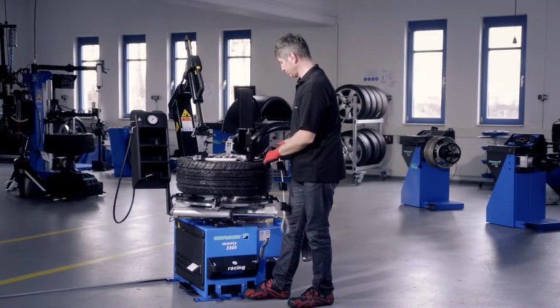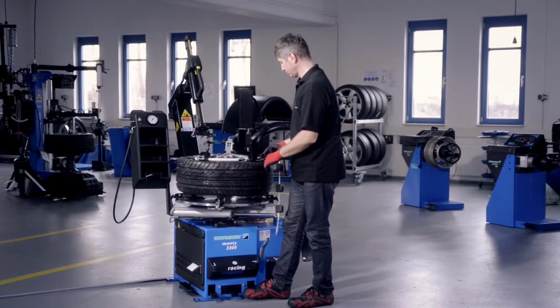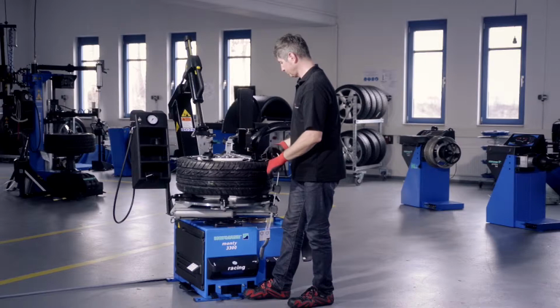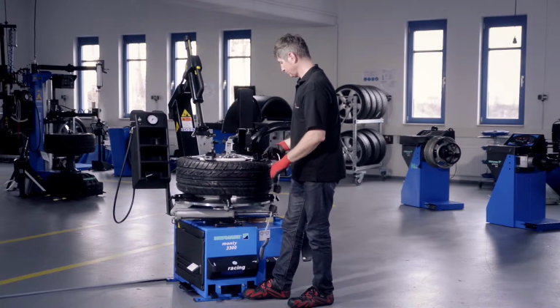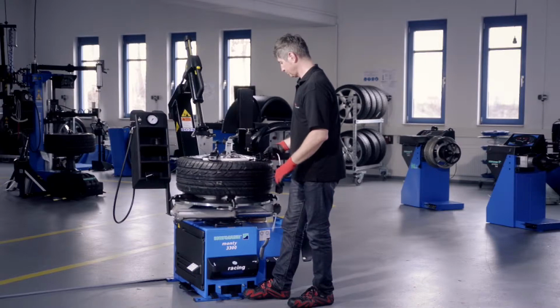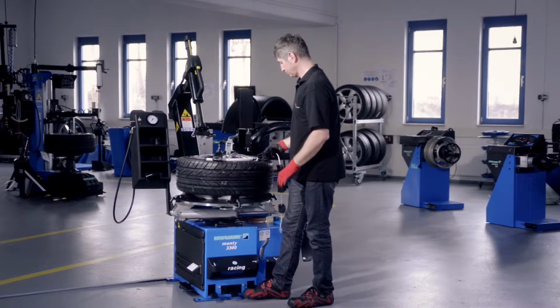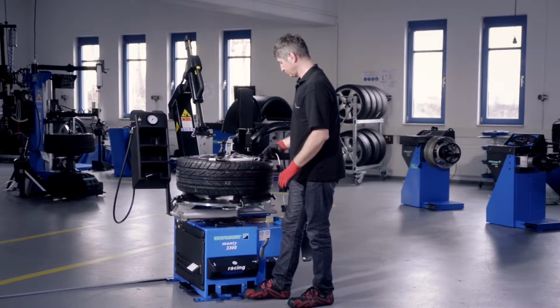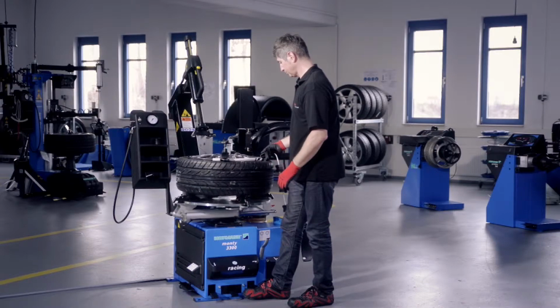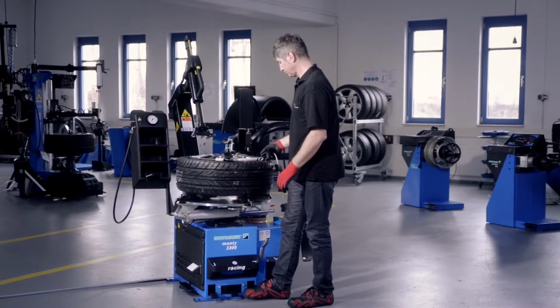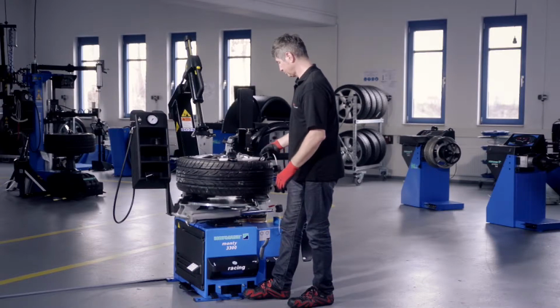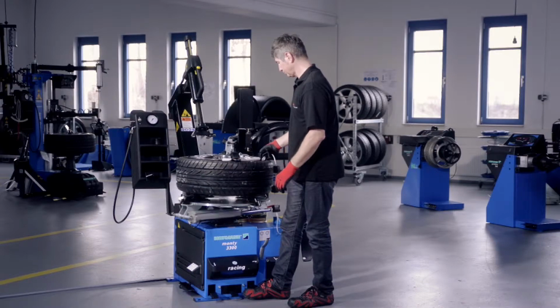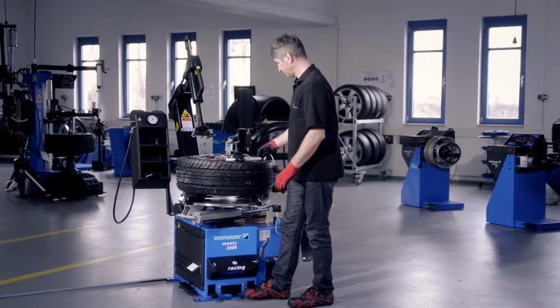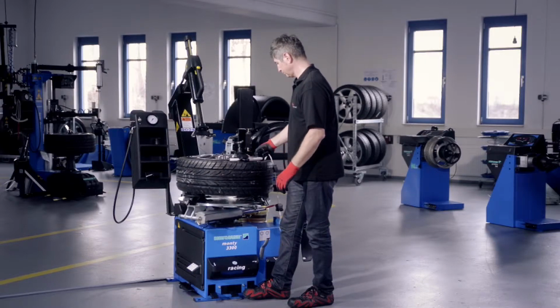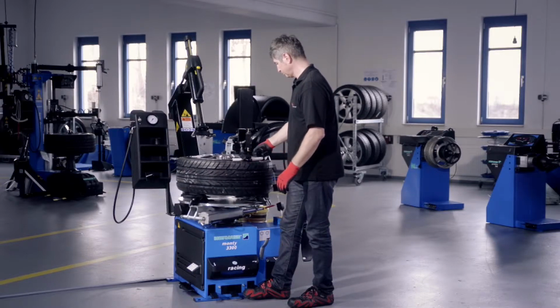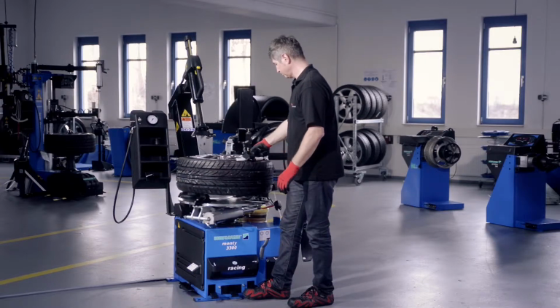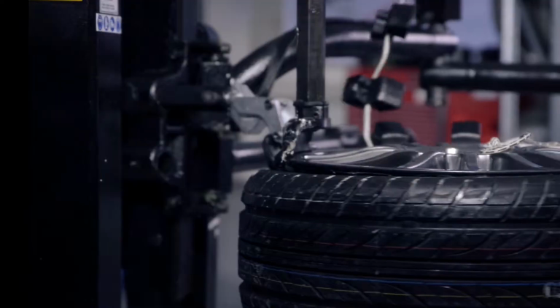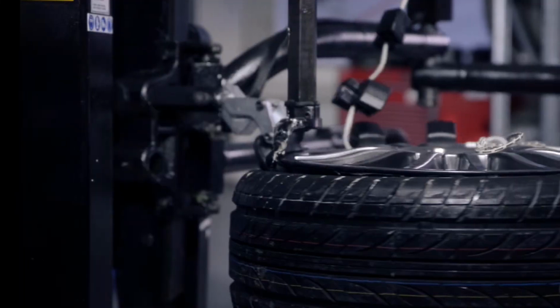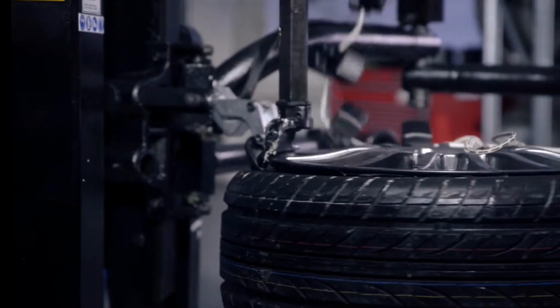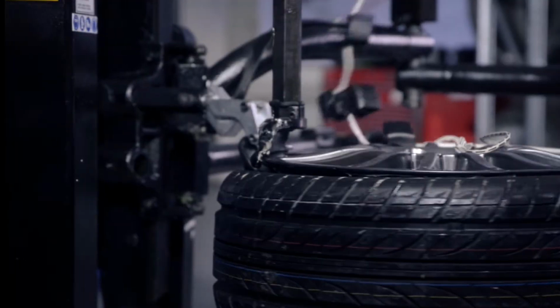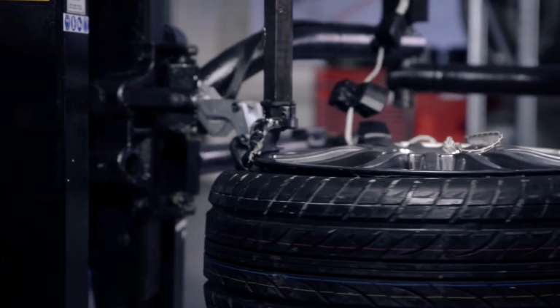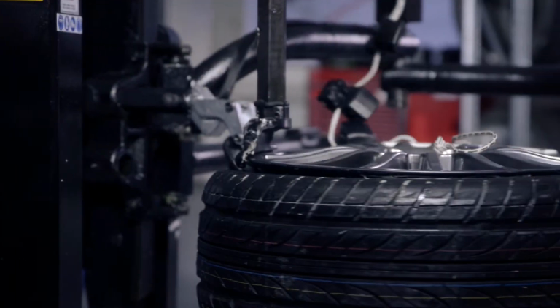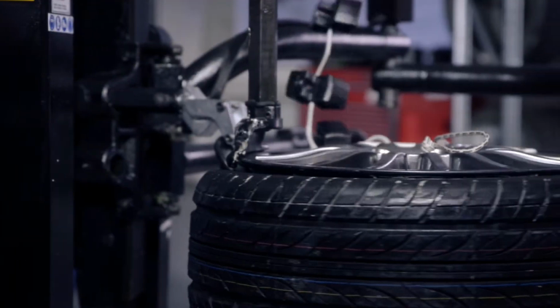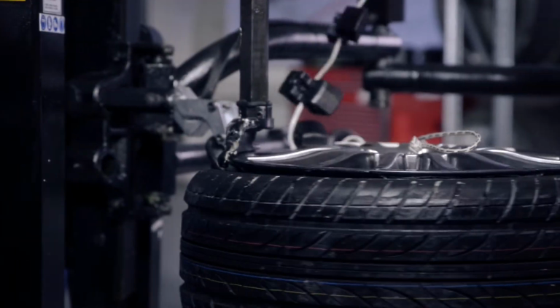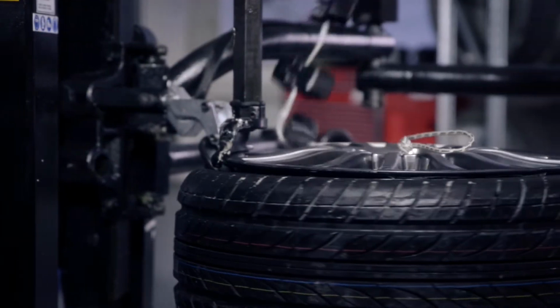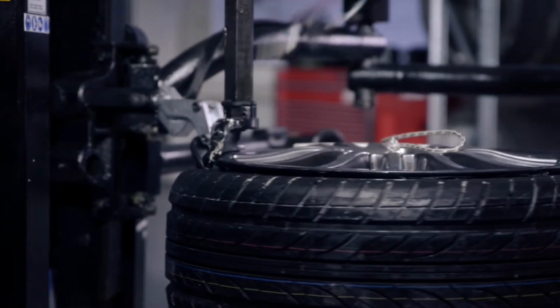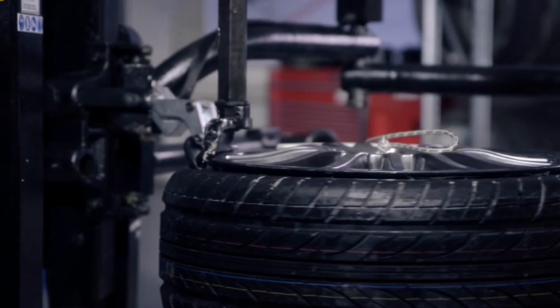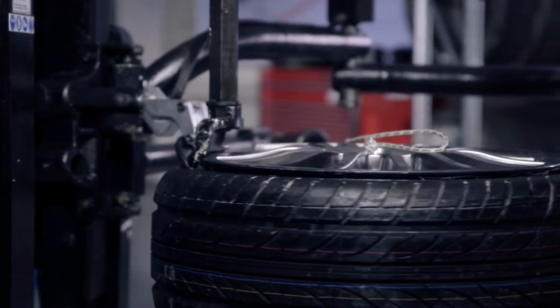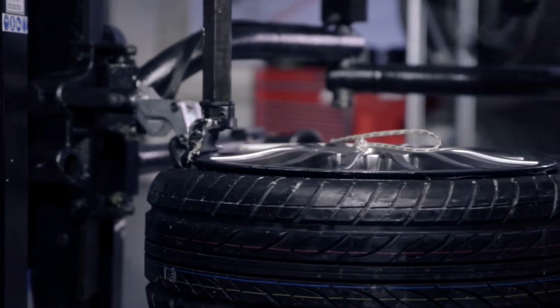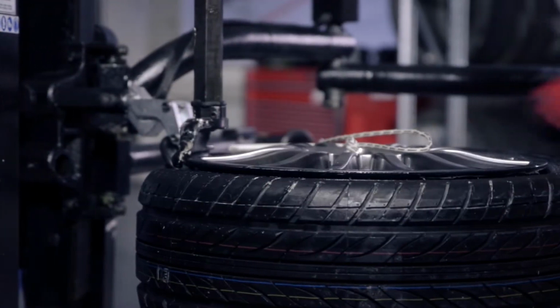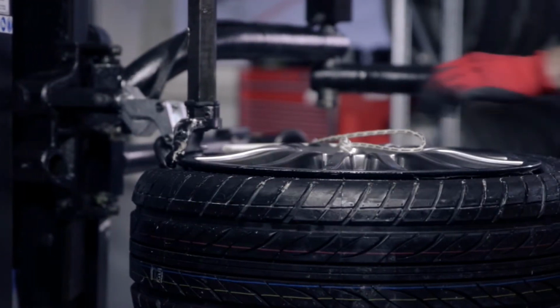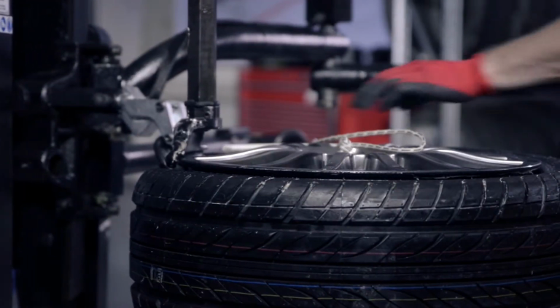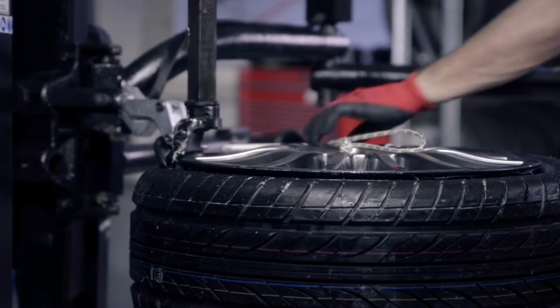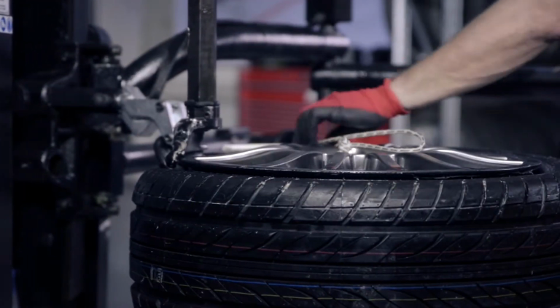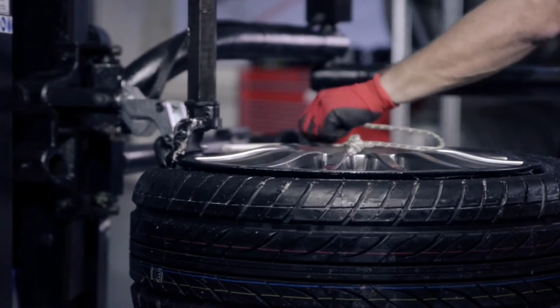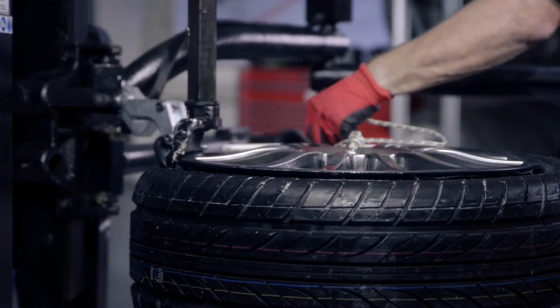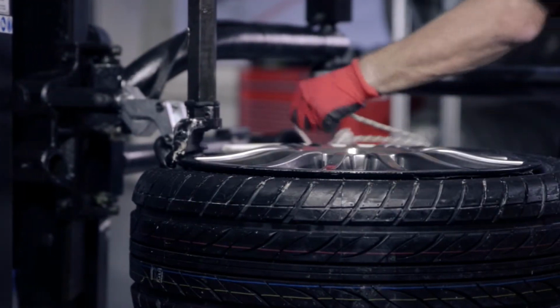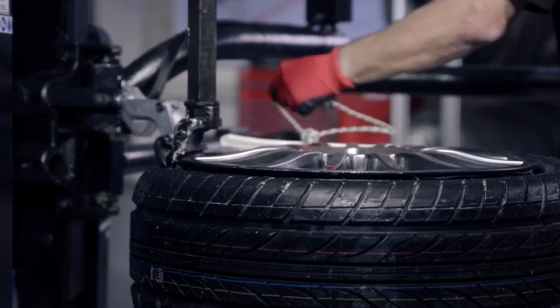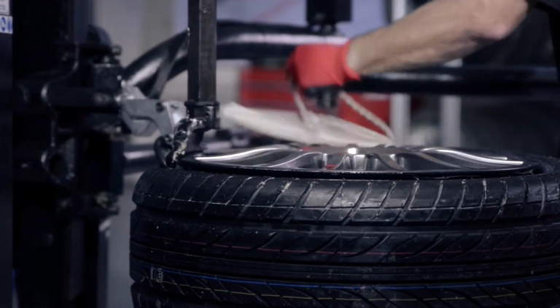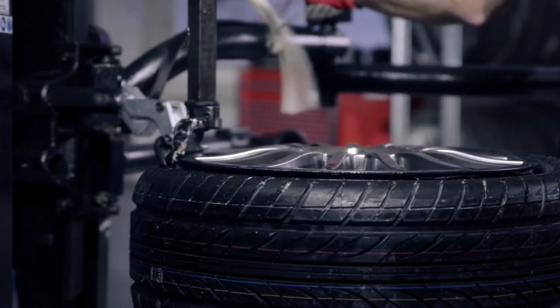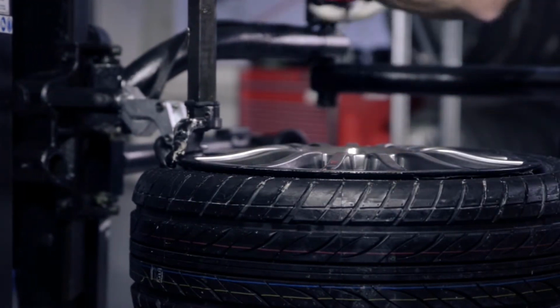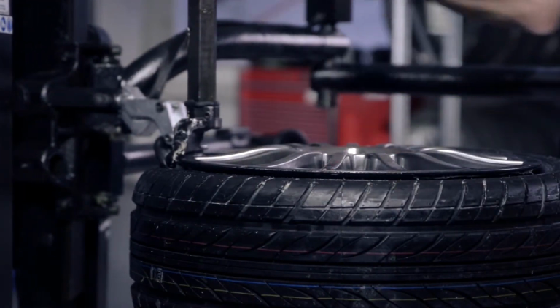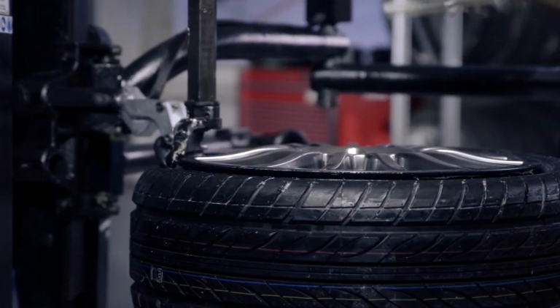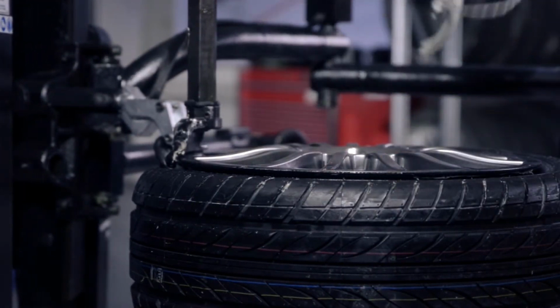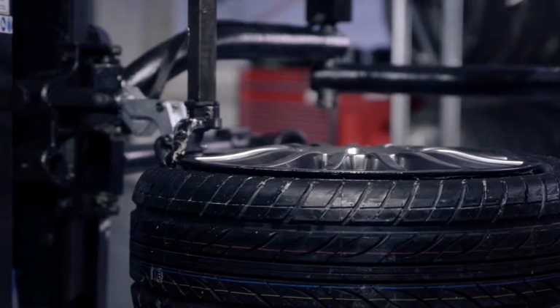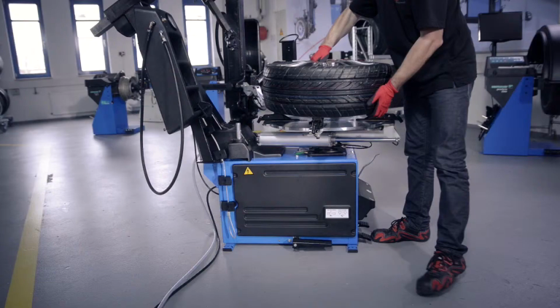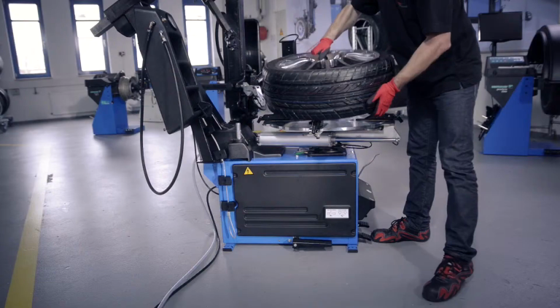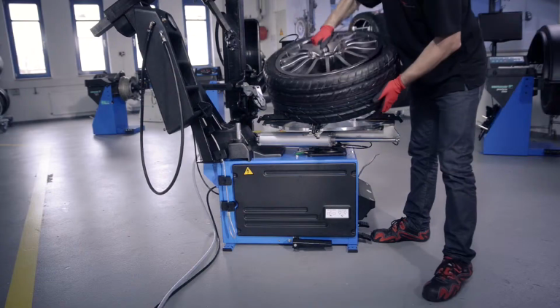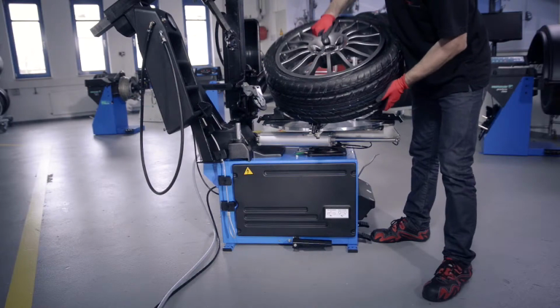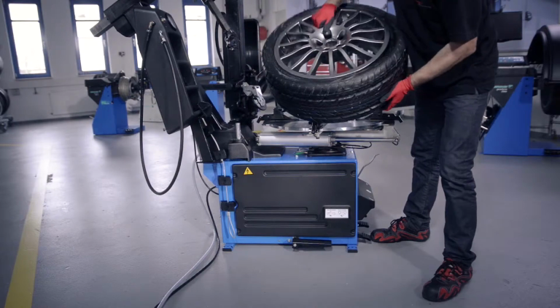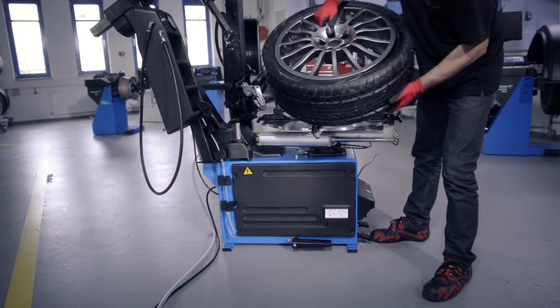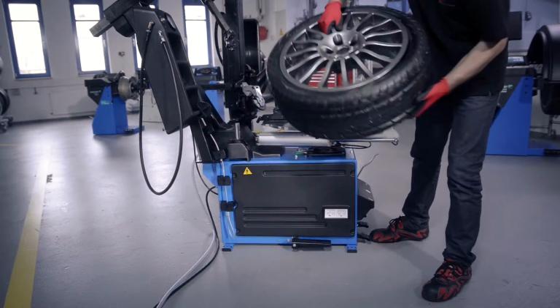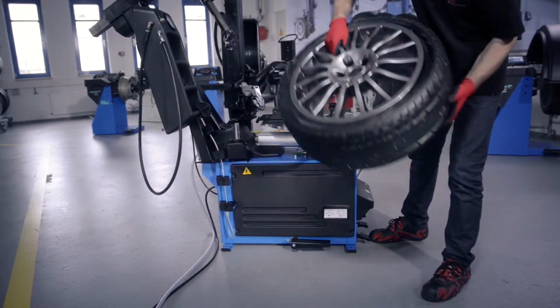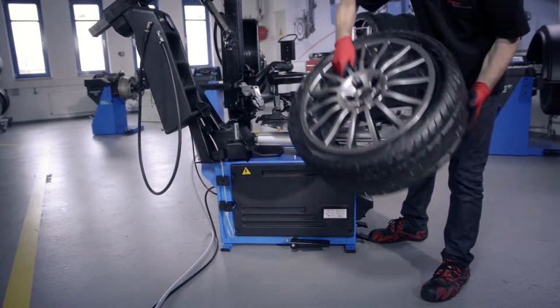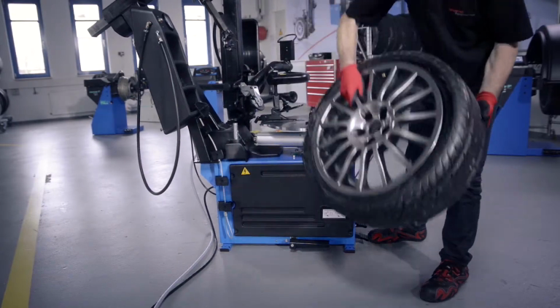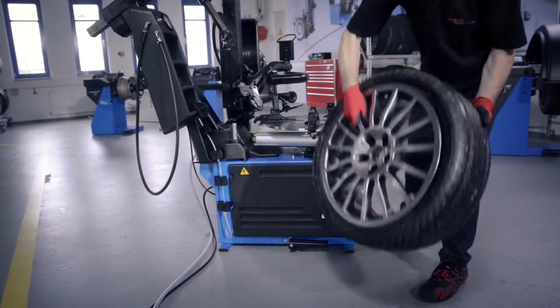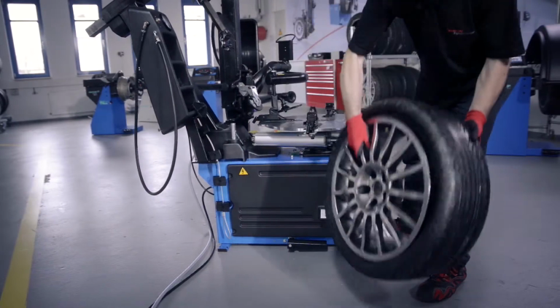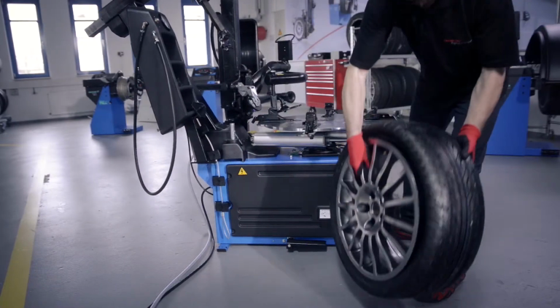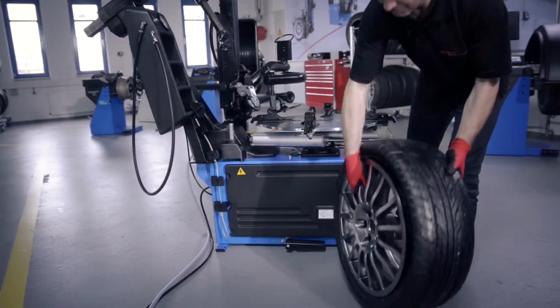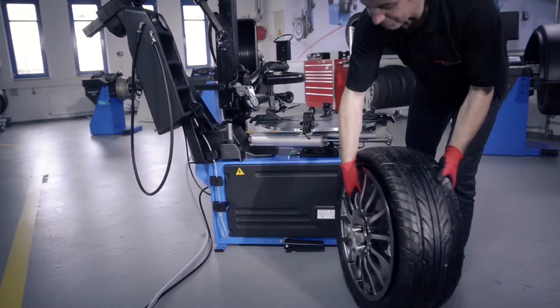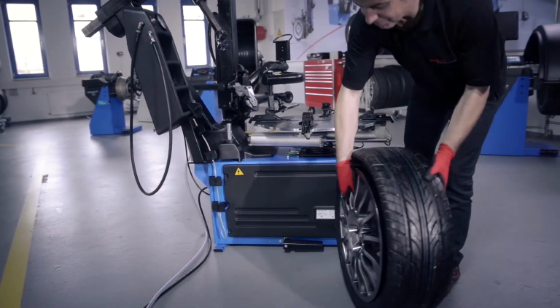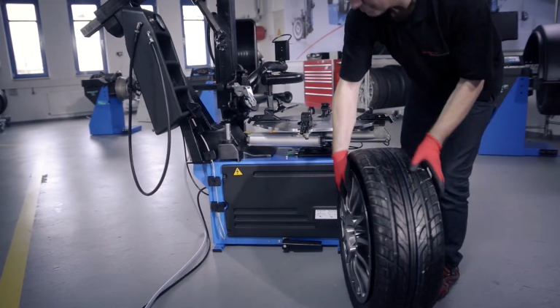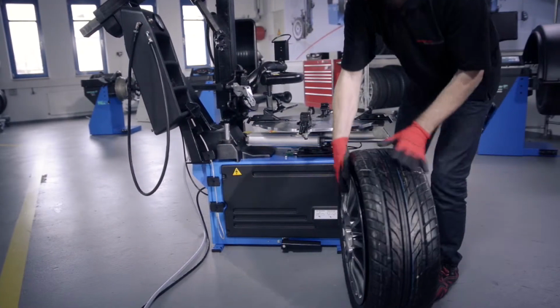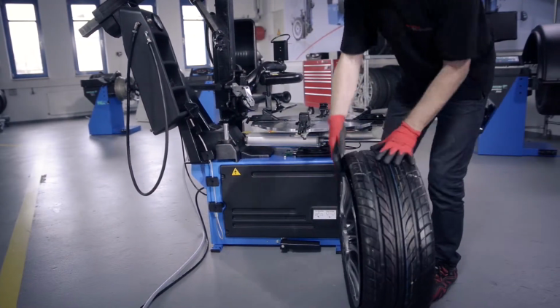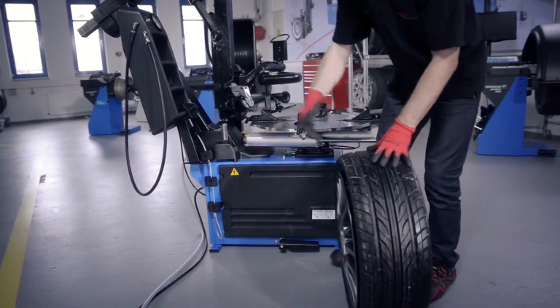Slowly complete the mounting procedure in order to protect the rim. Remove all tools and inflate the tire.